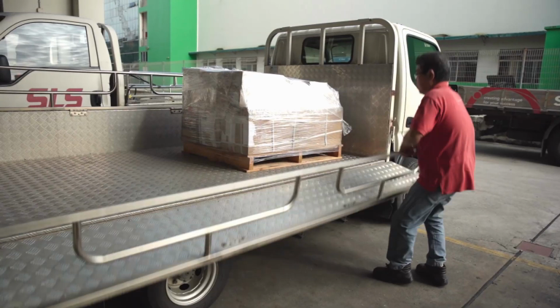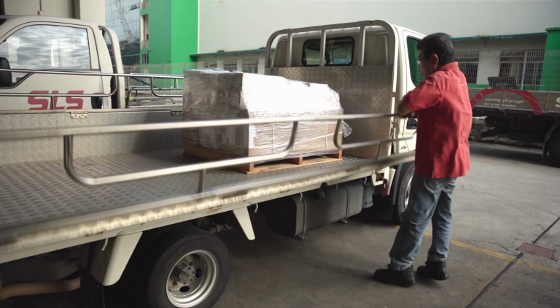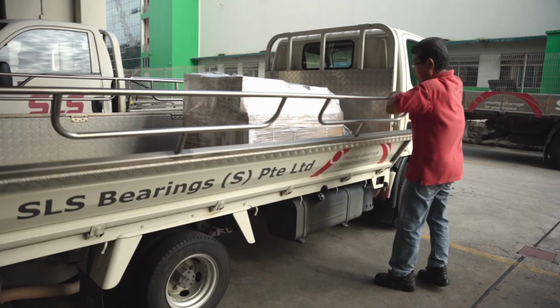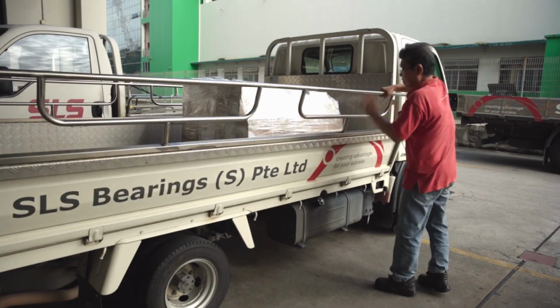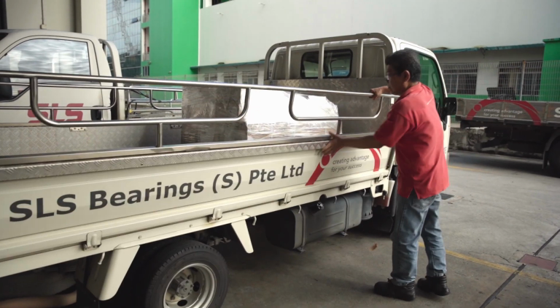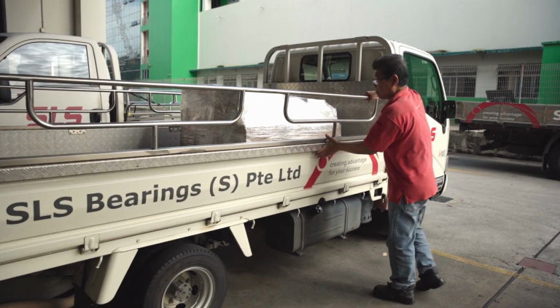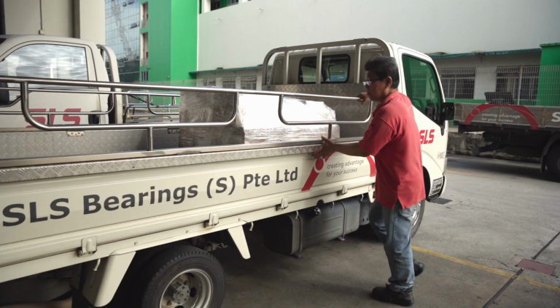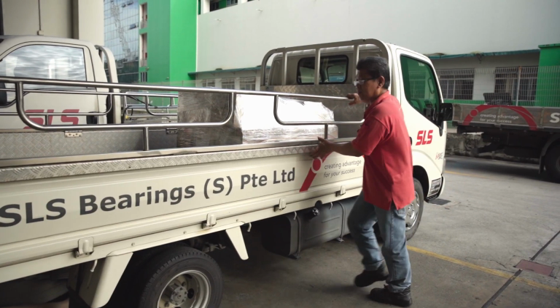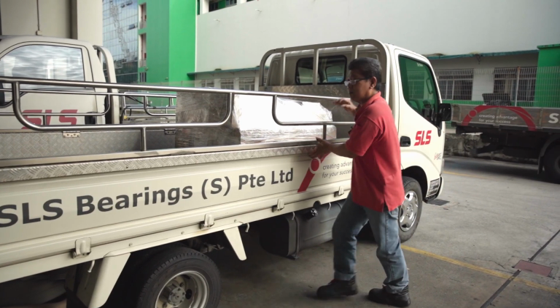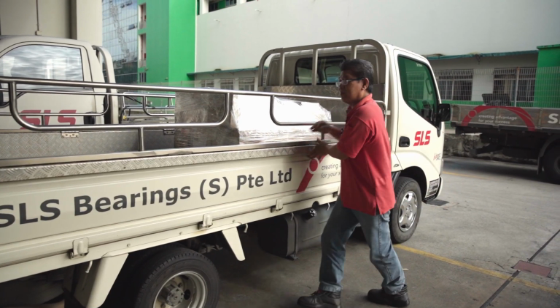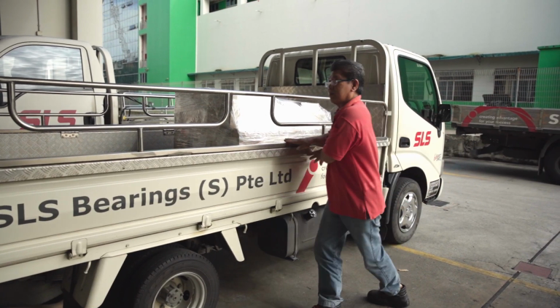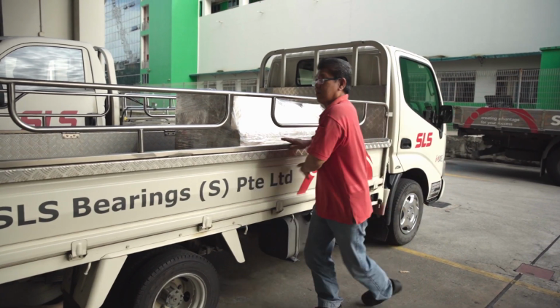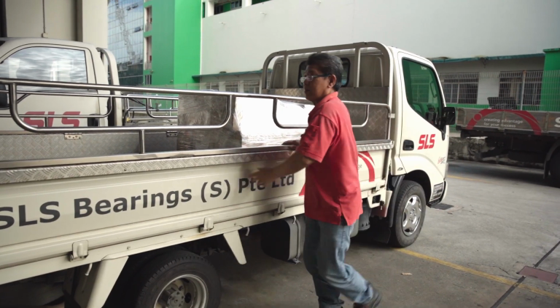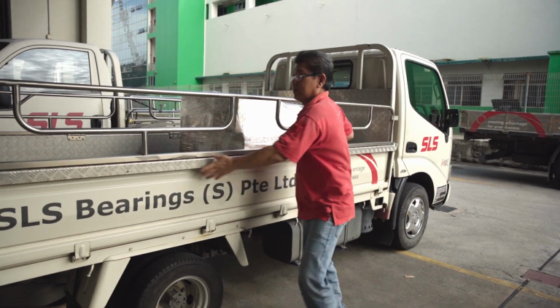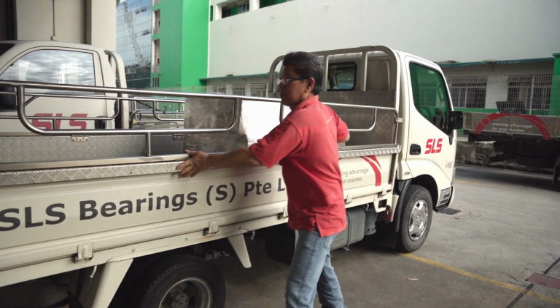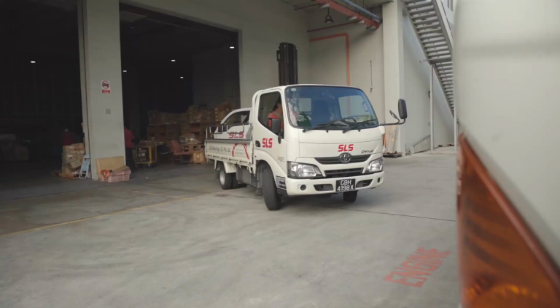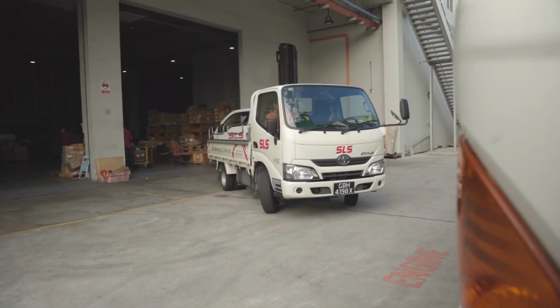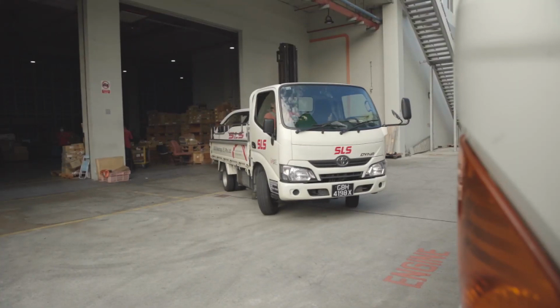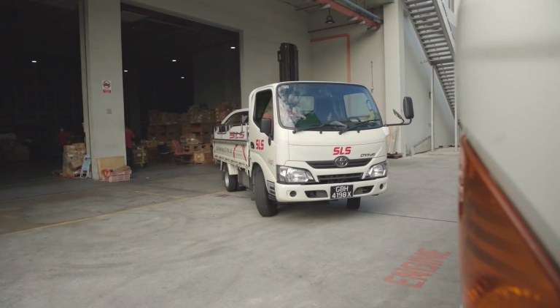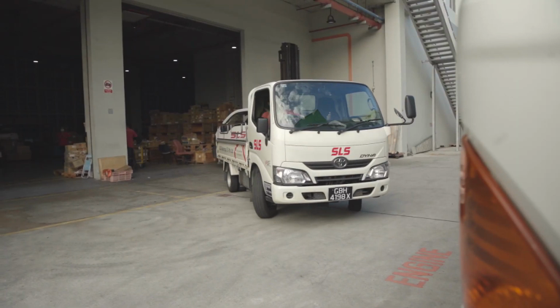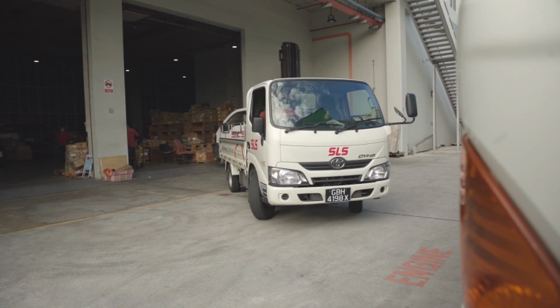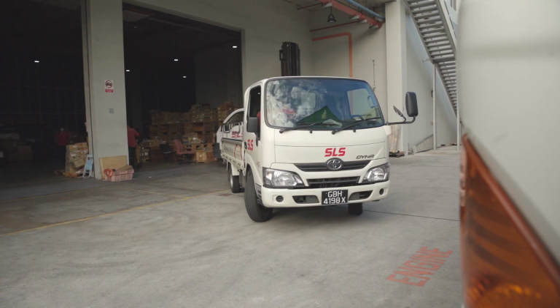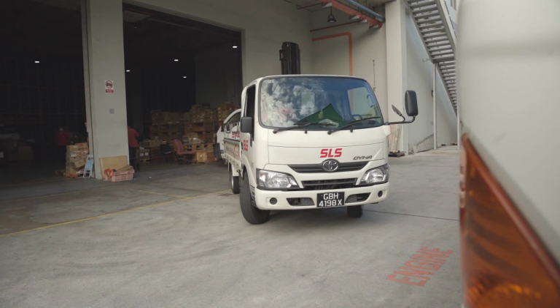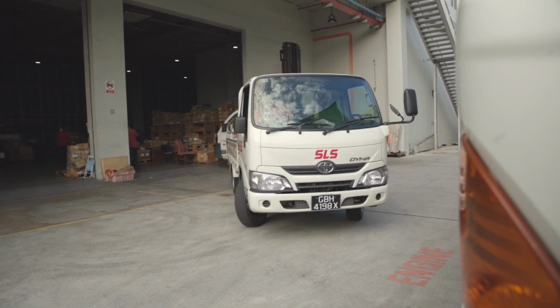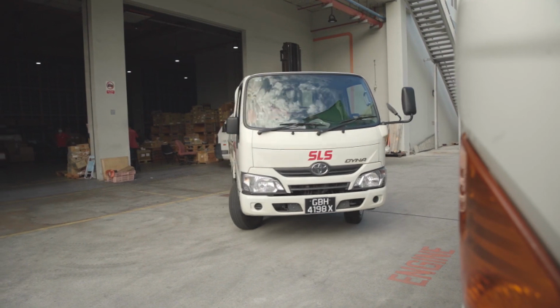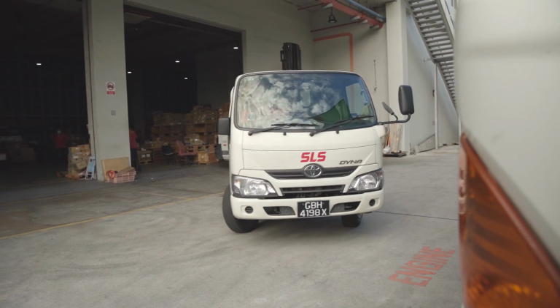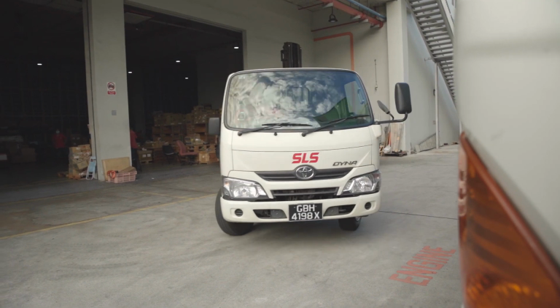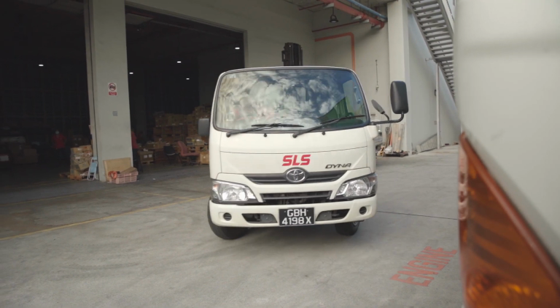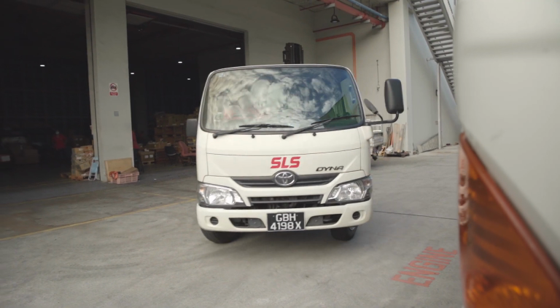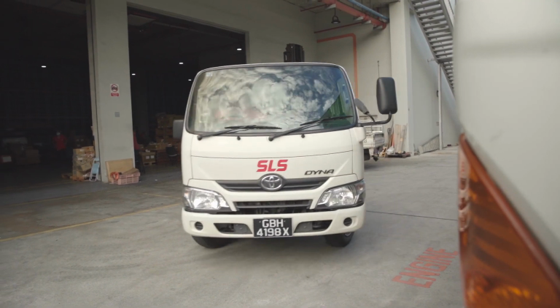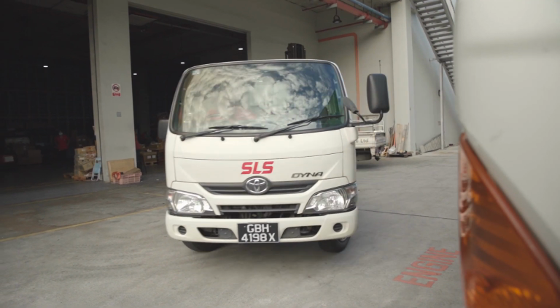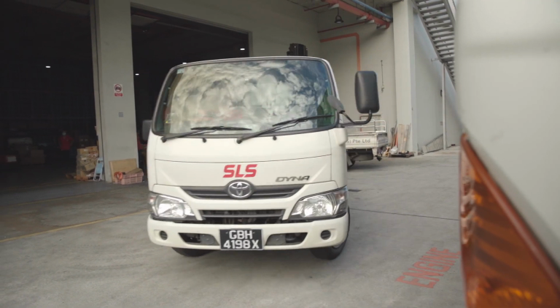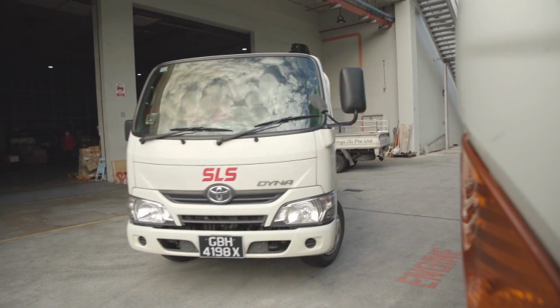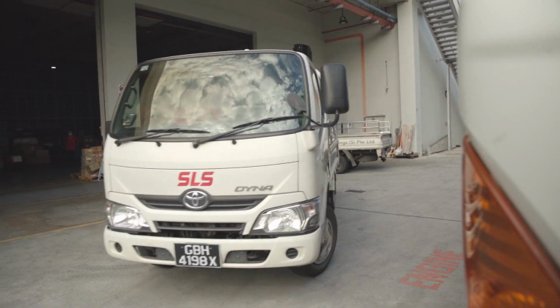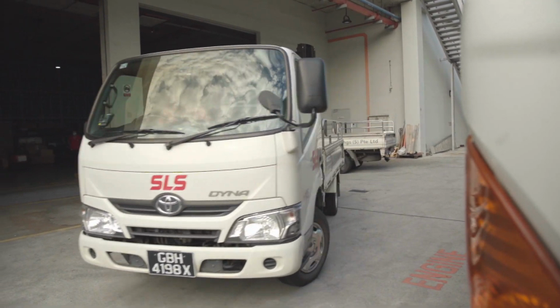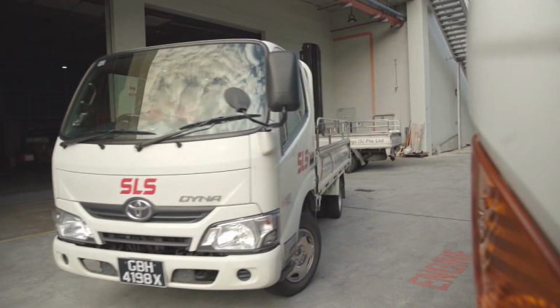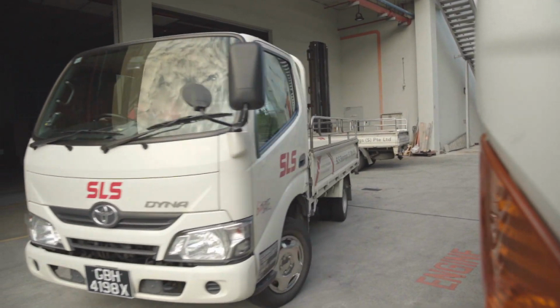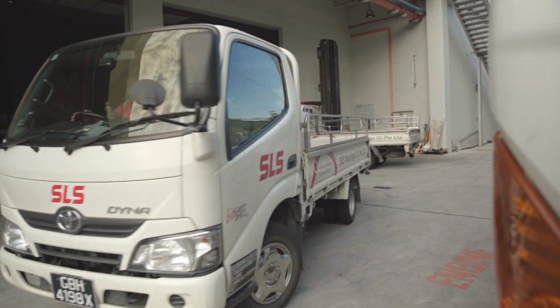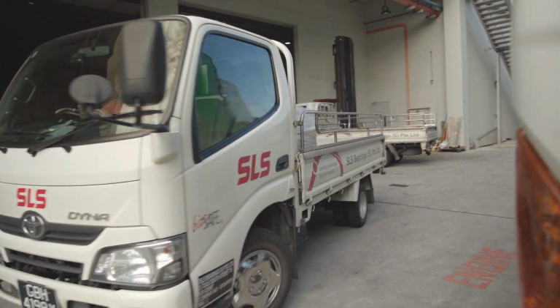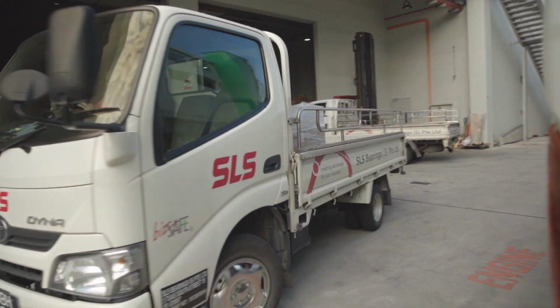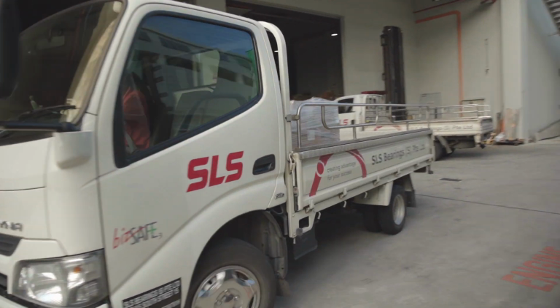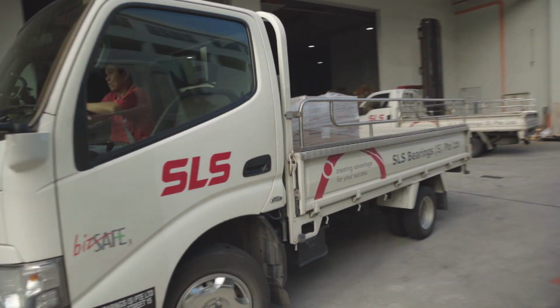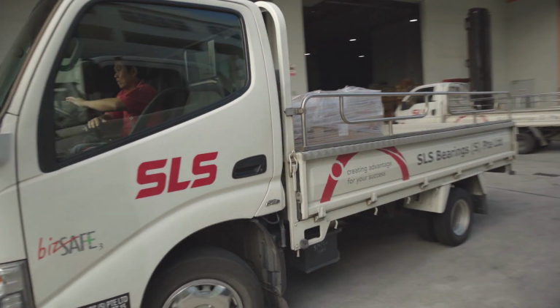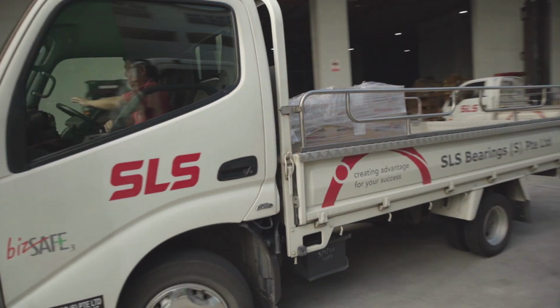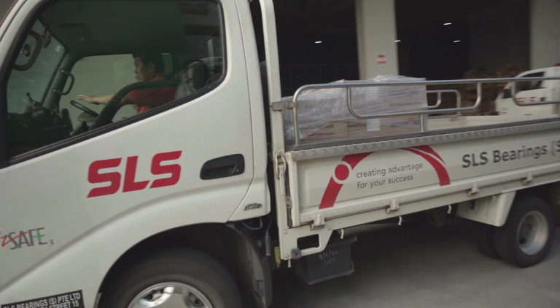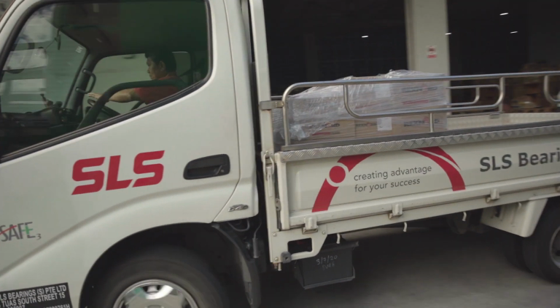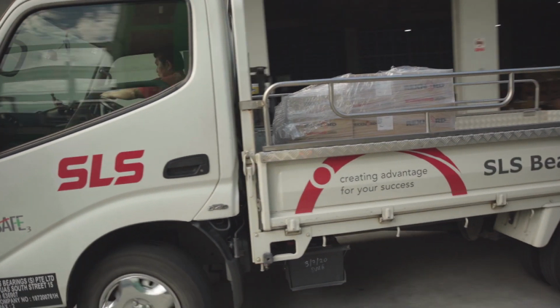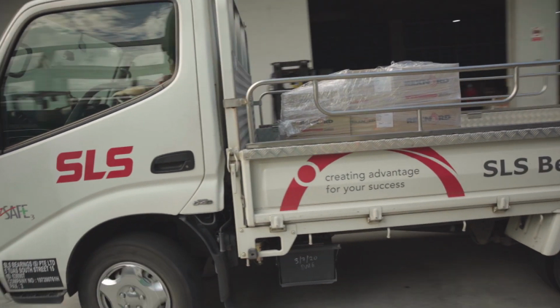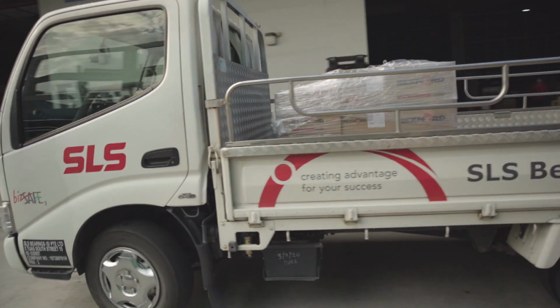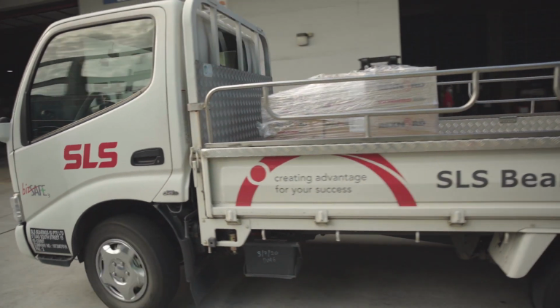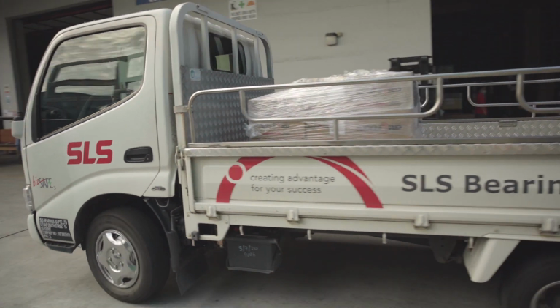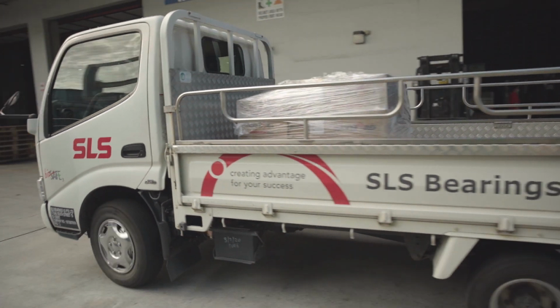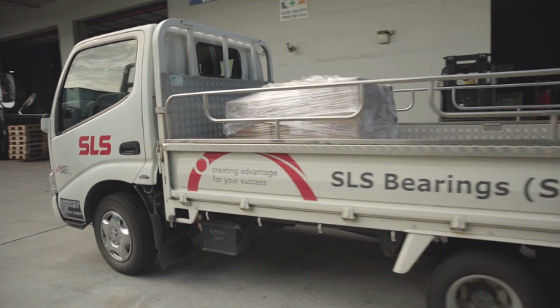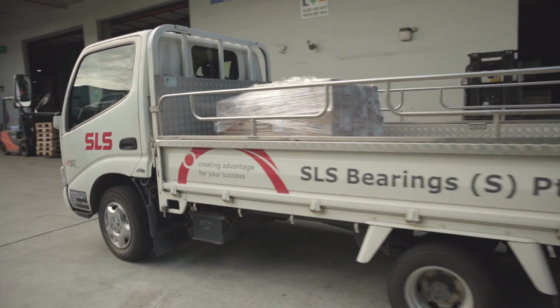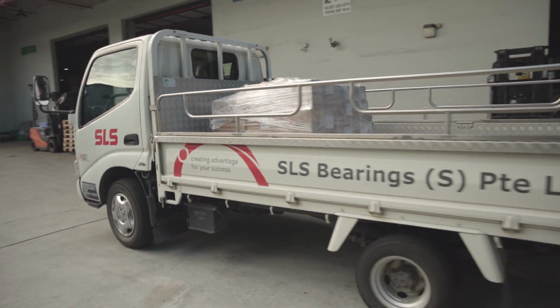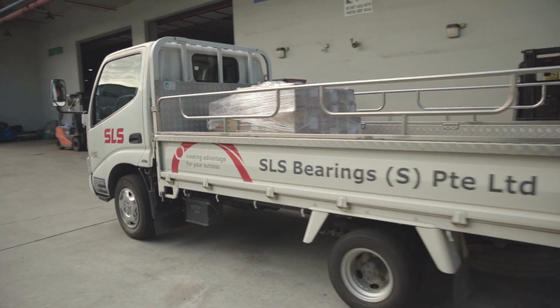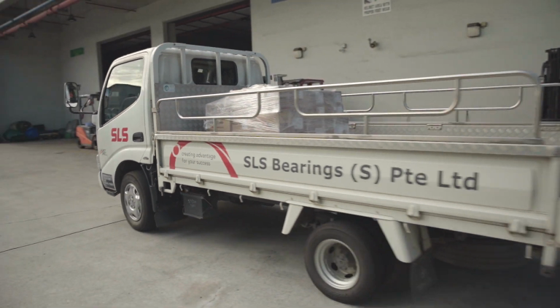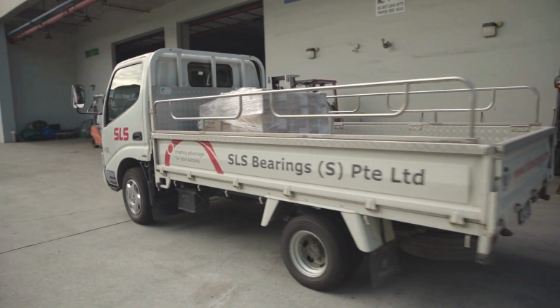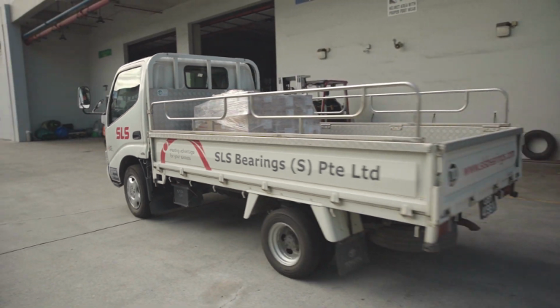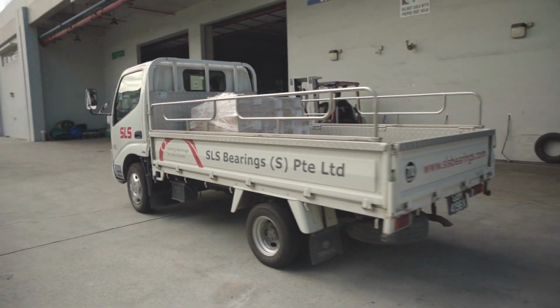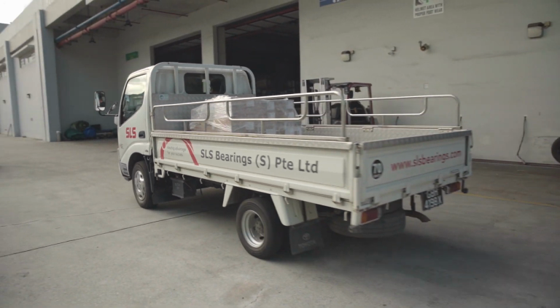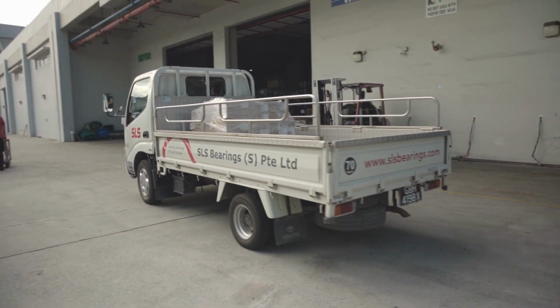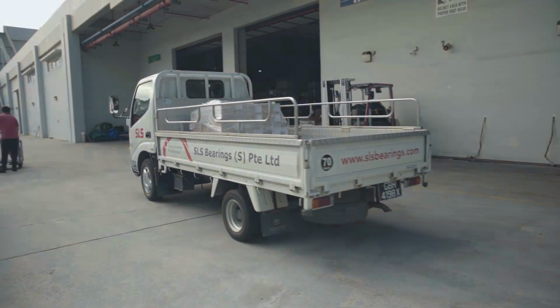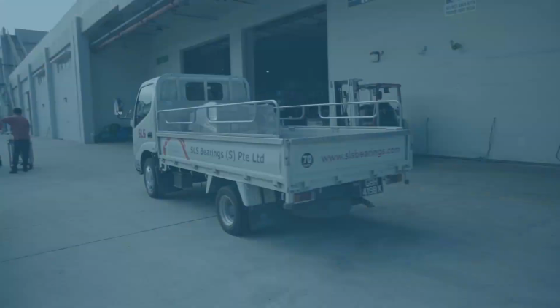Averaging about 7,000 orders per month, the warehouse ships bearings to customers in Singapore and all across Southeast Asia.